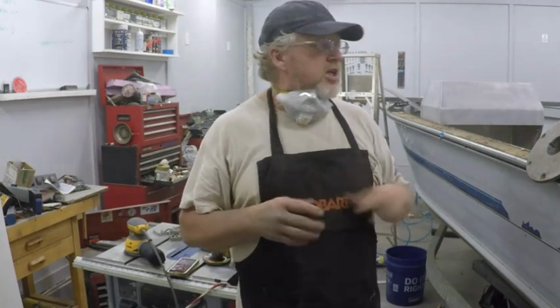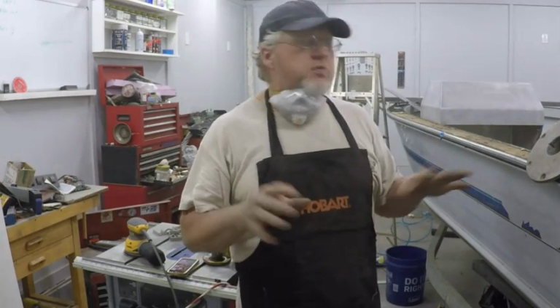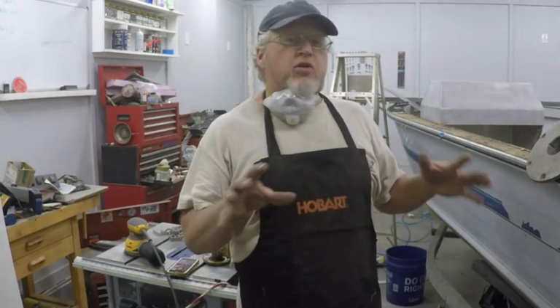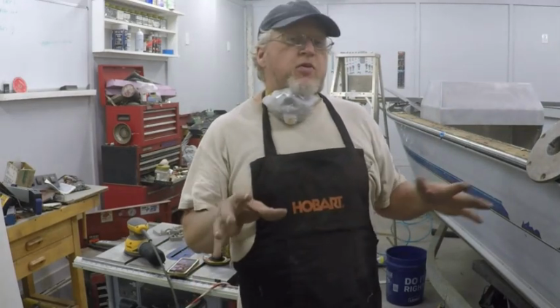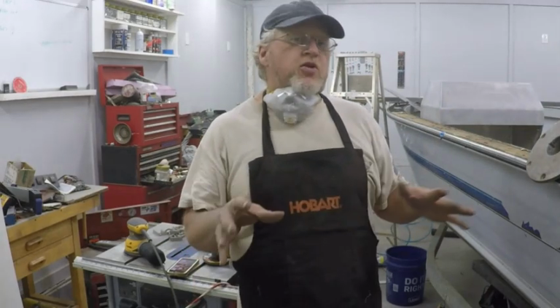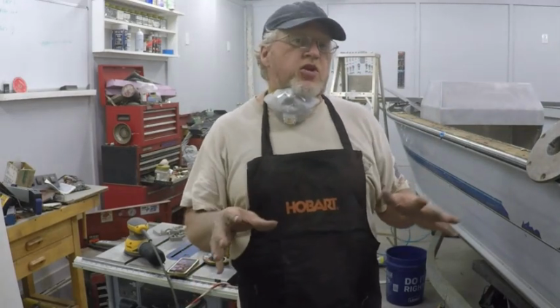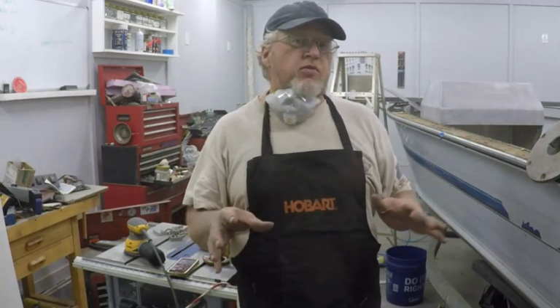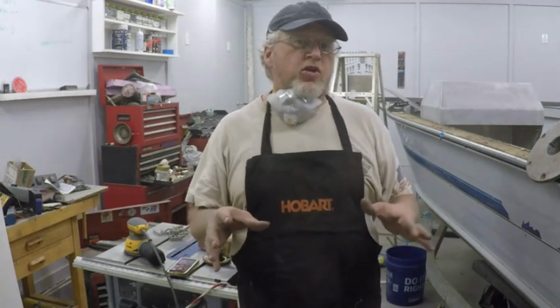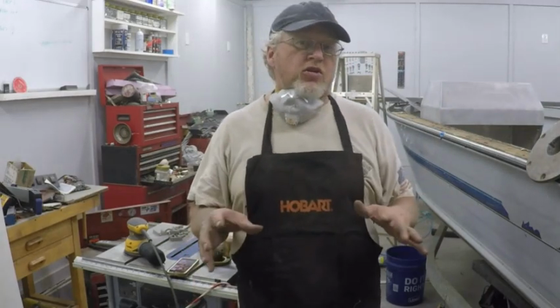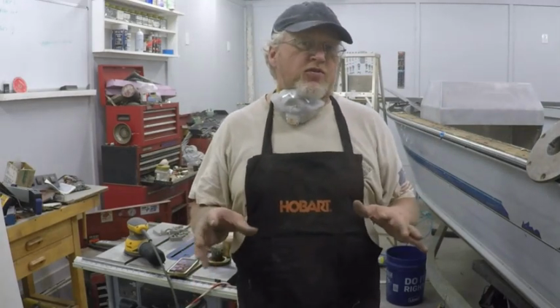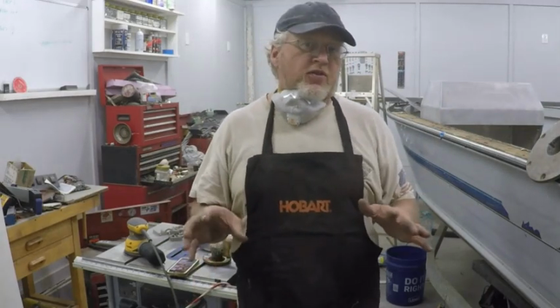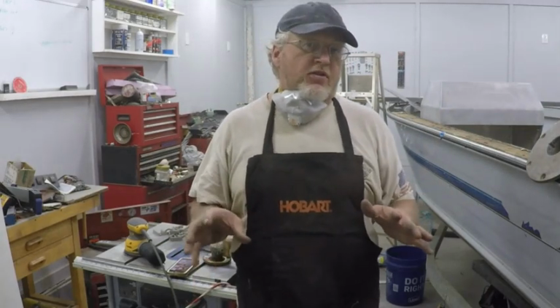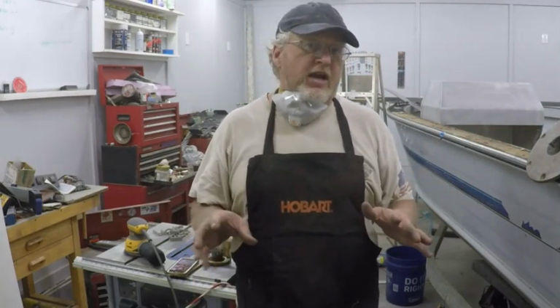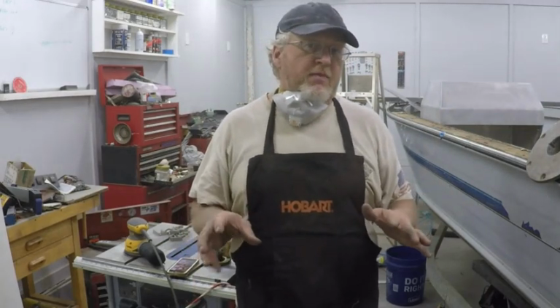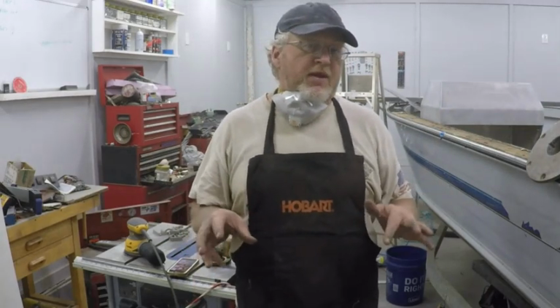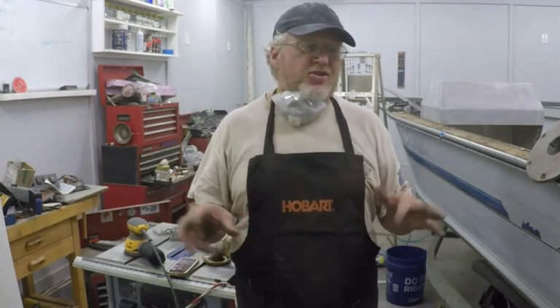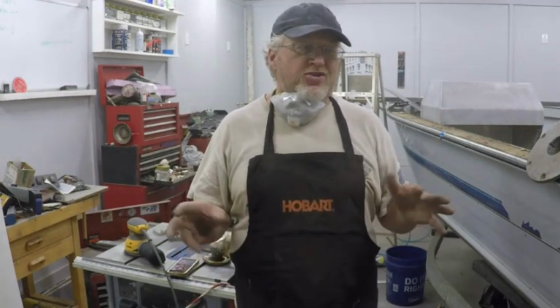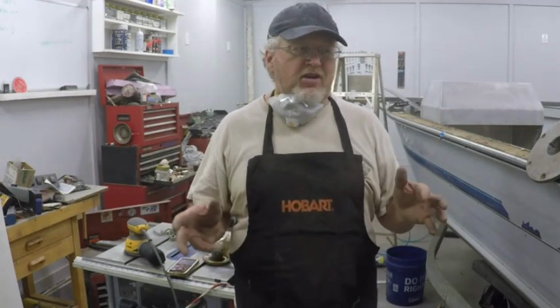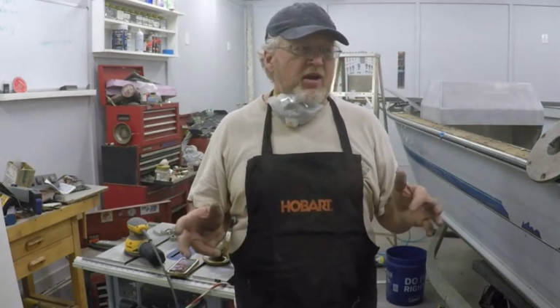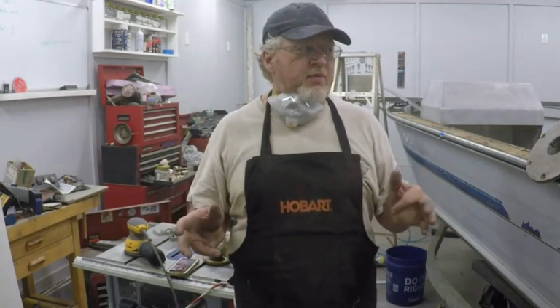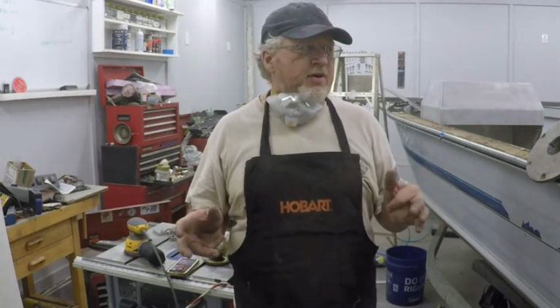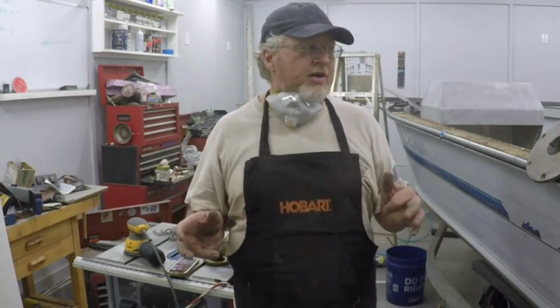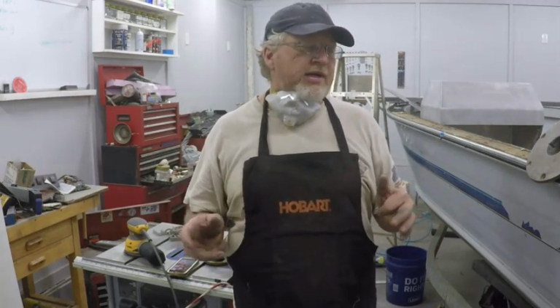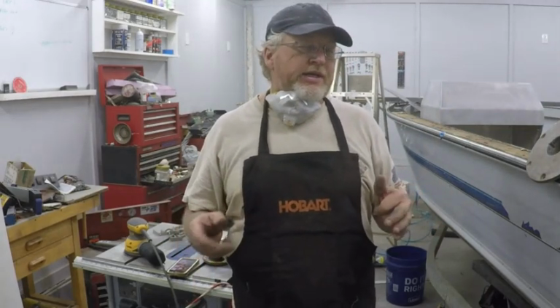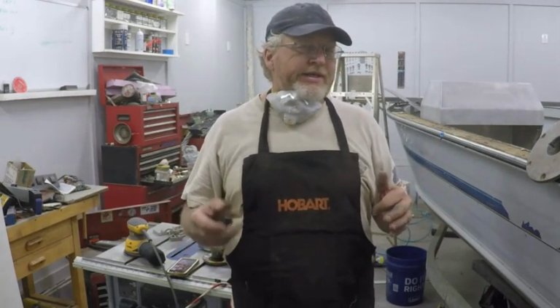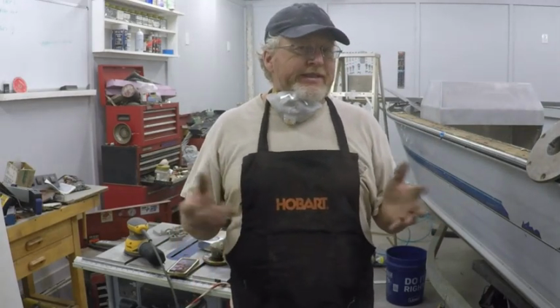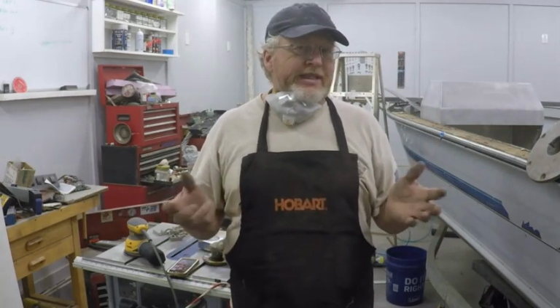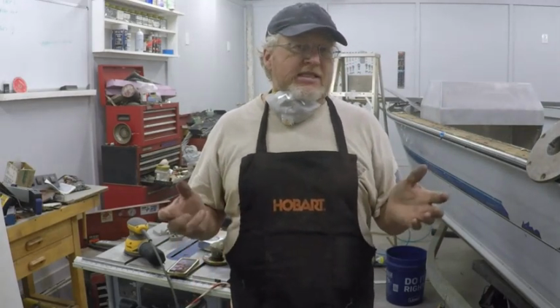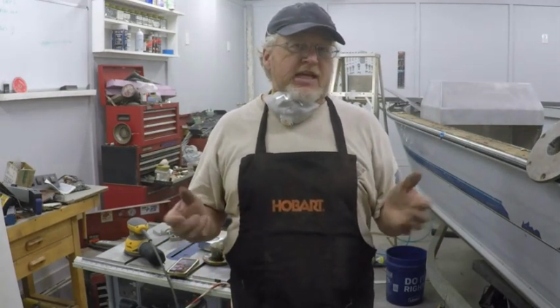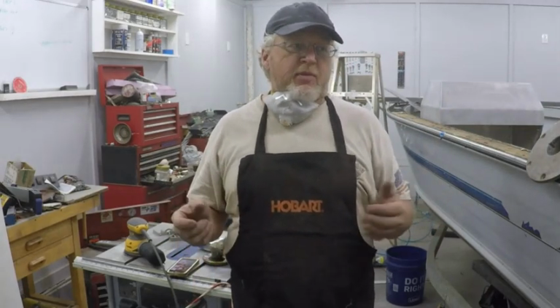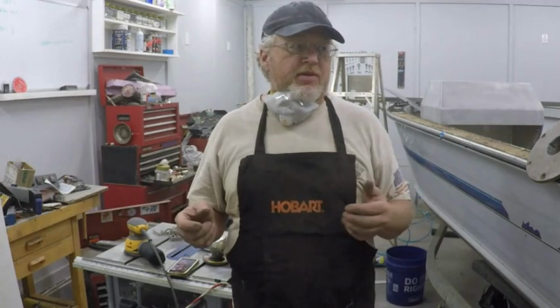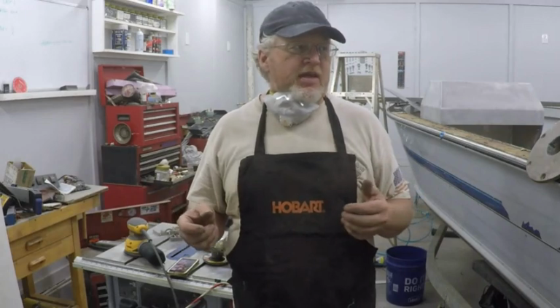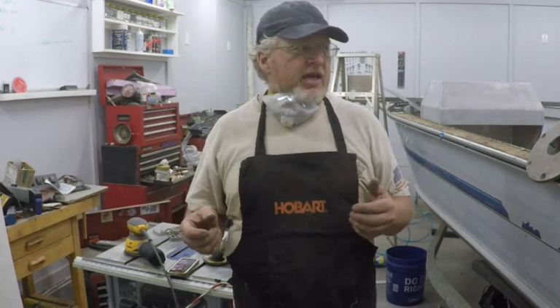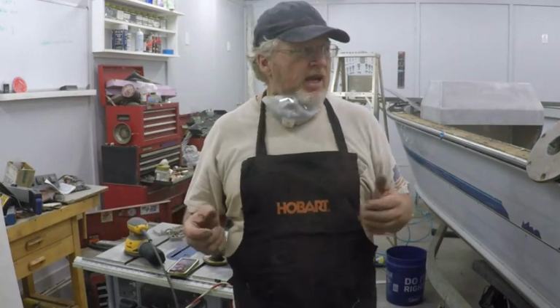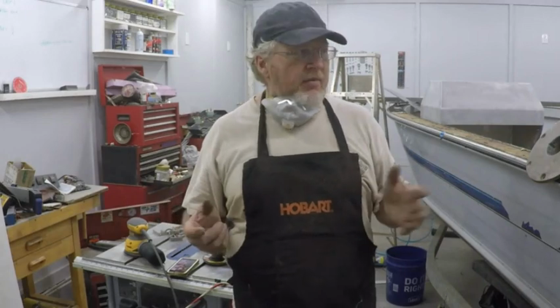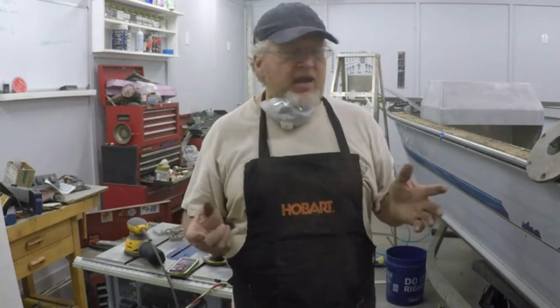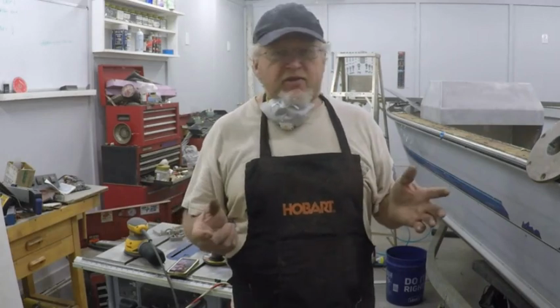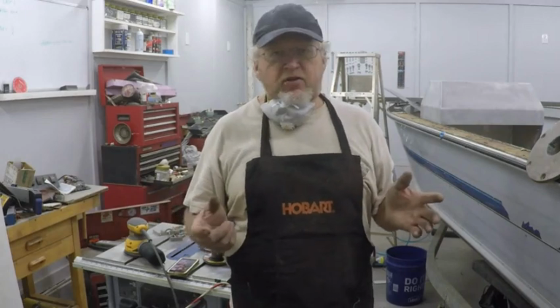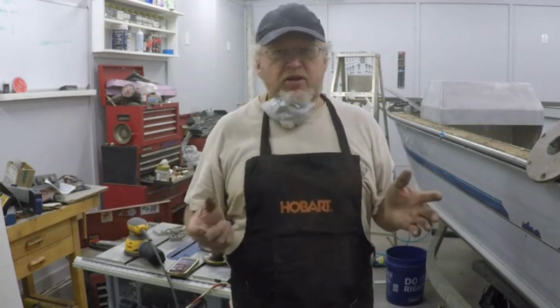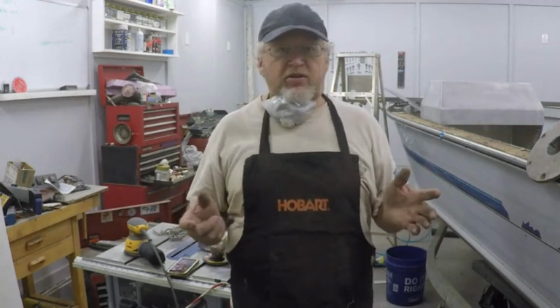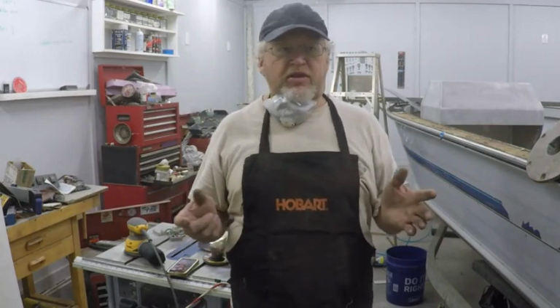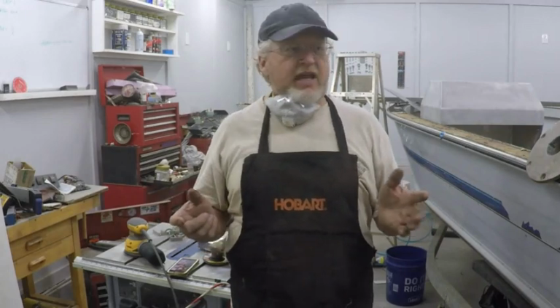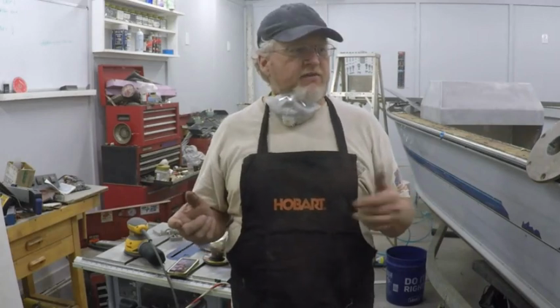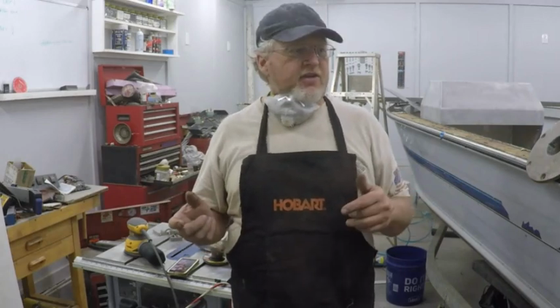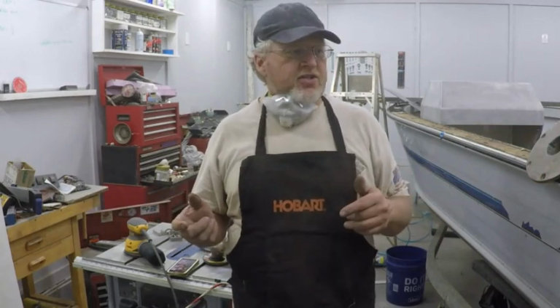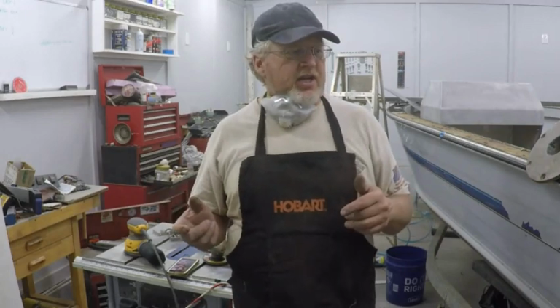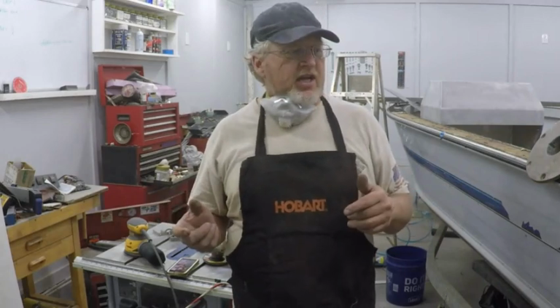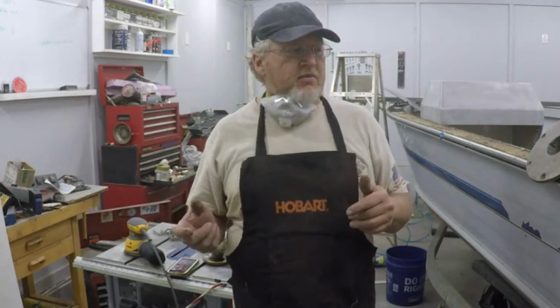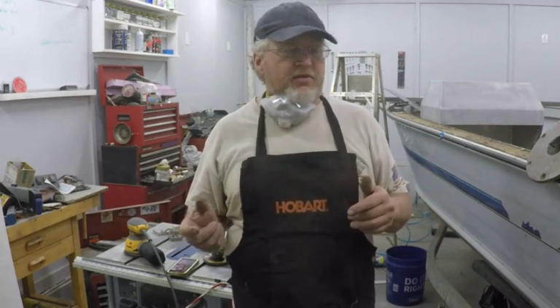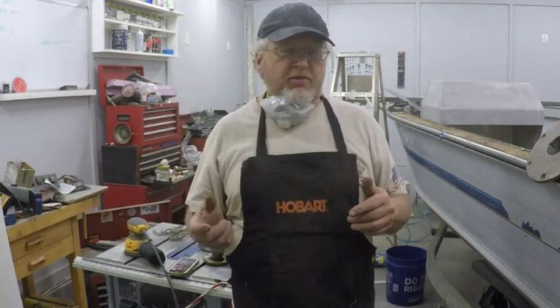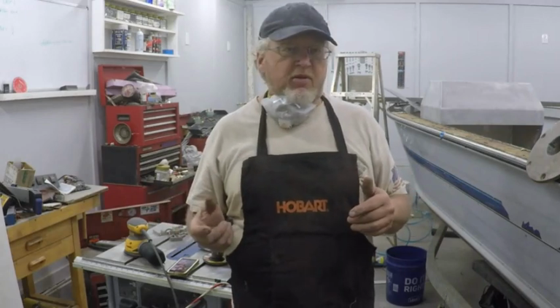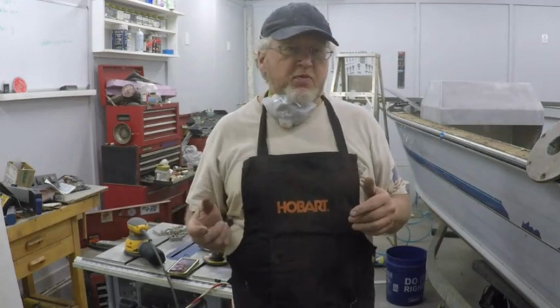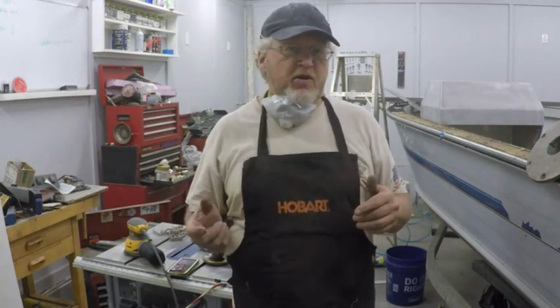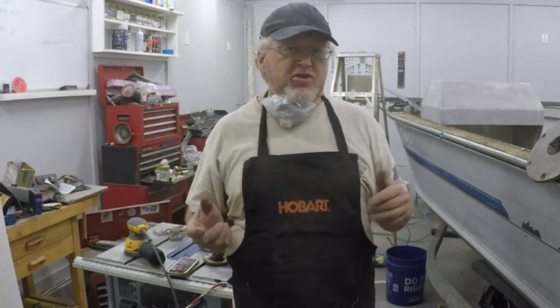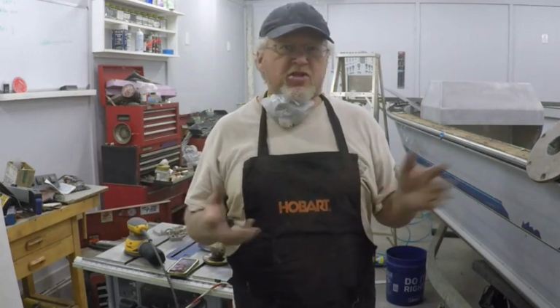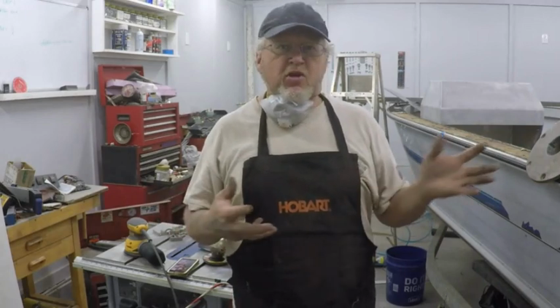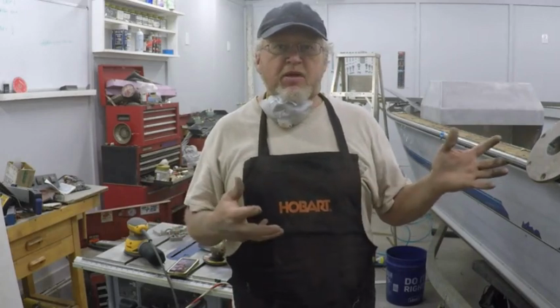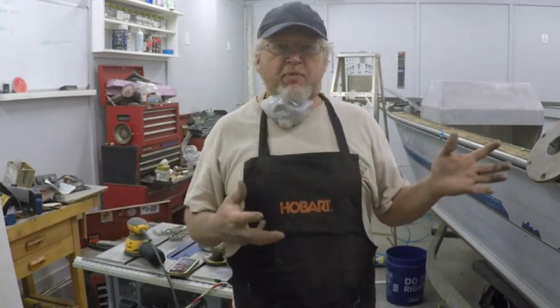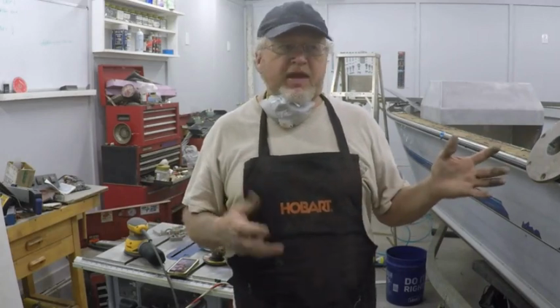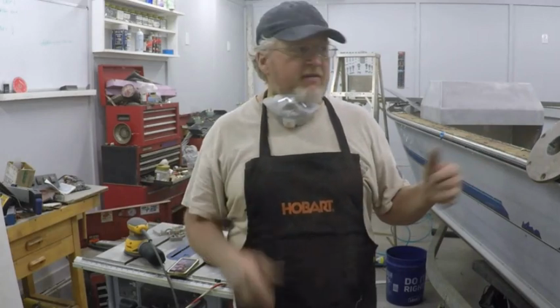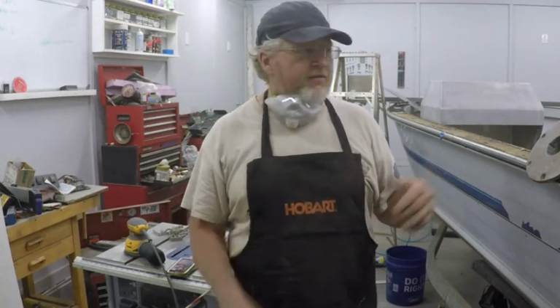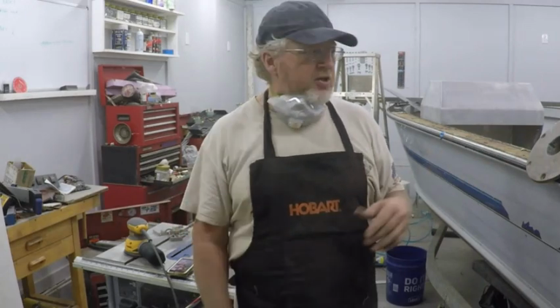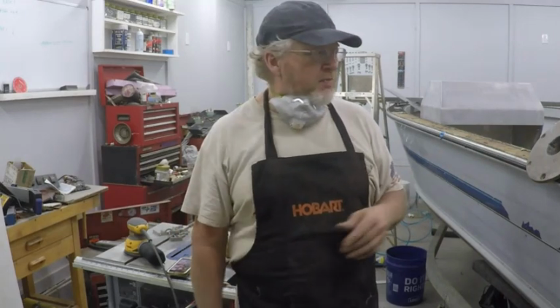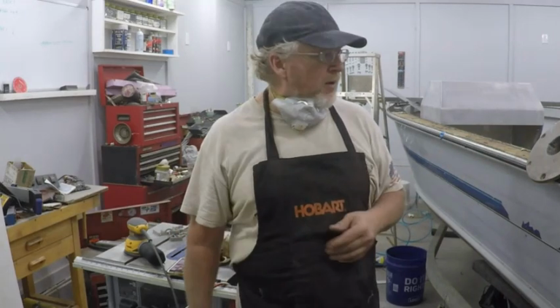It's mostly going to be used for crappie, striper, that type of thing. I may even do a little catfishing out of it, but for the most part it's just going to be a panfish boat.